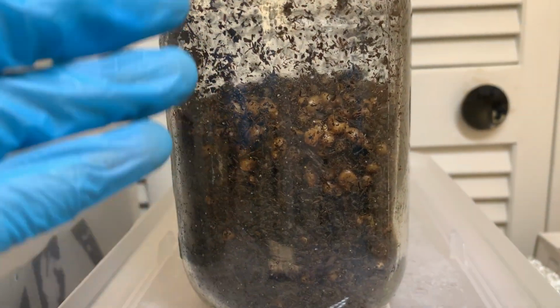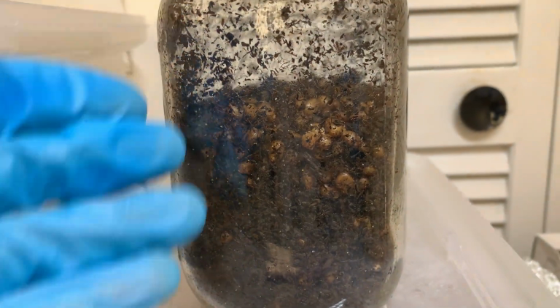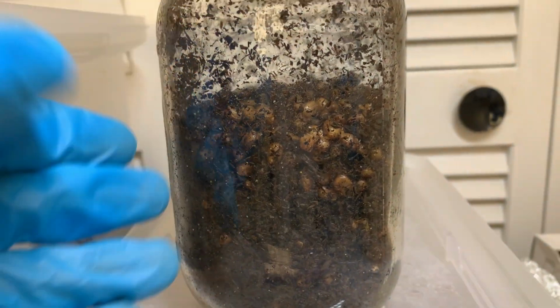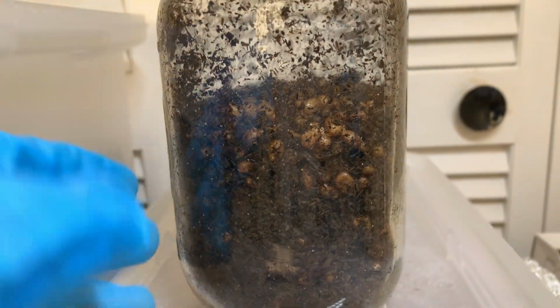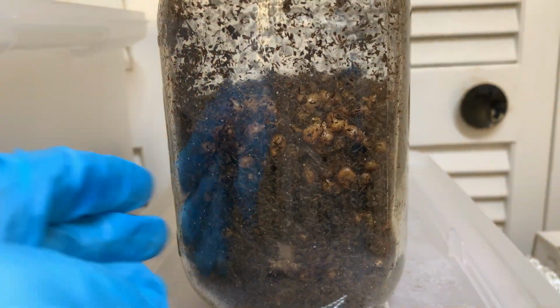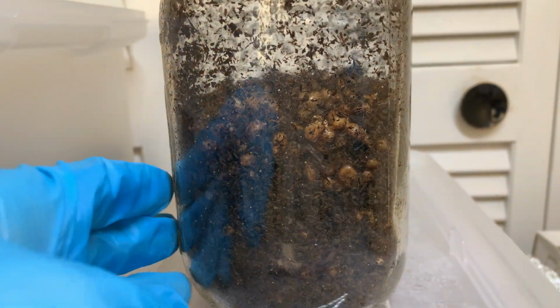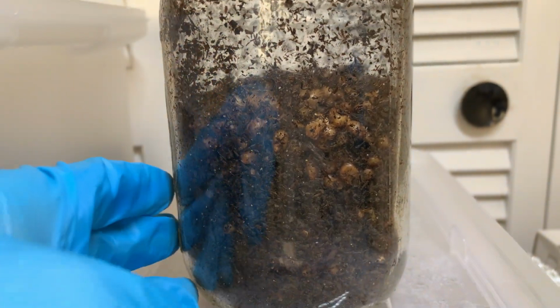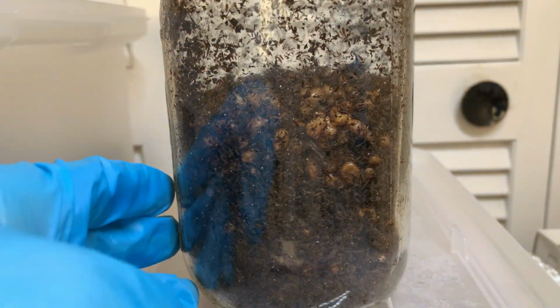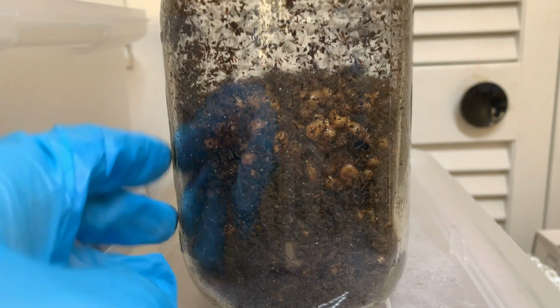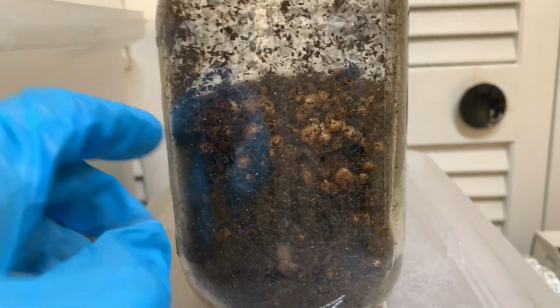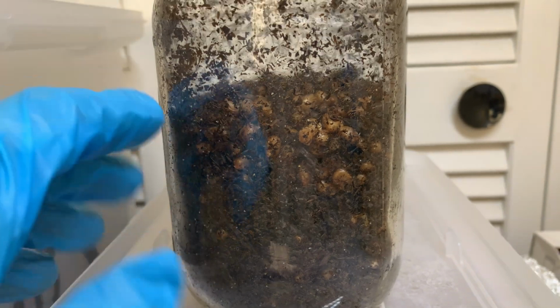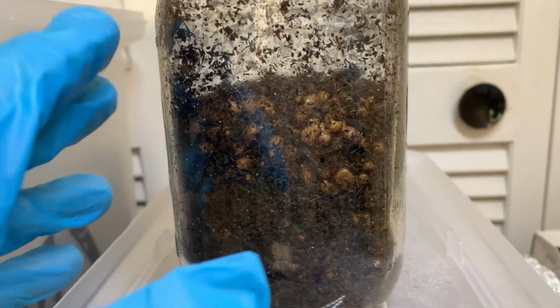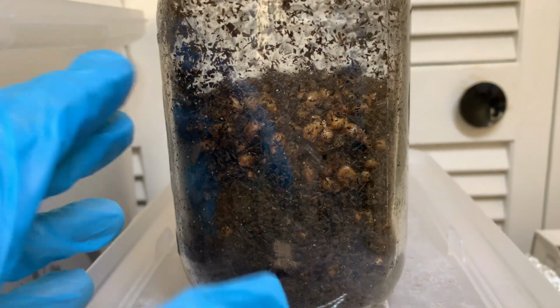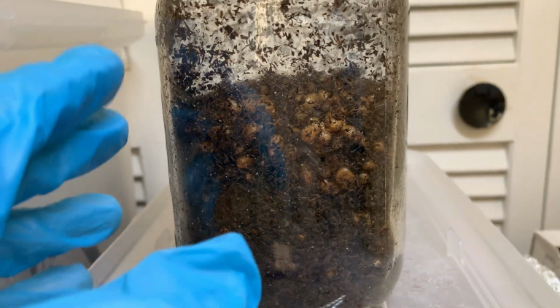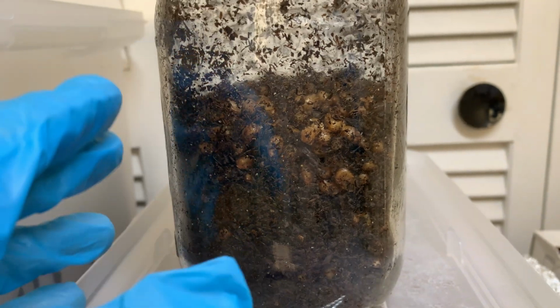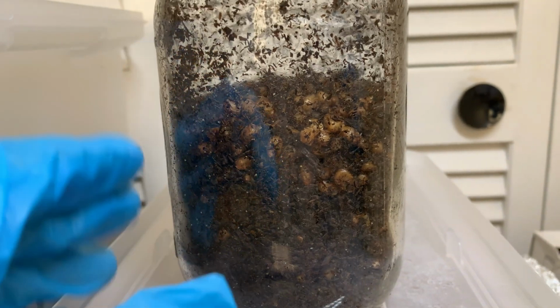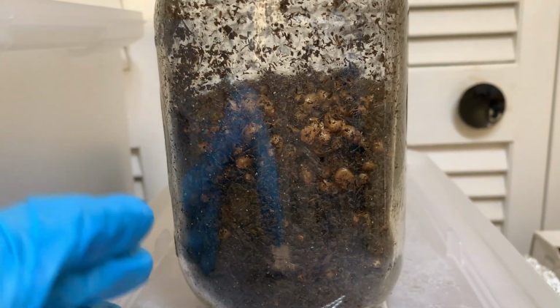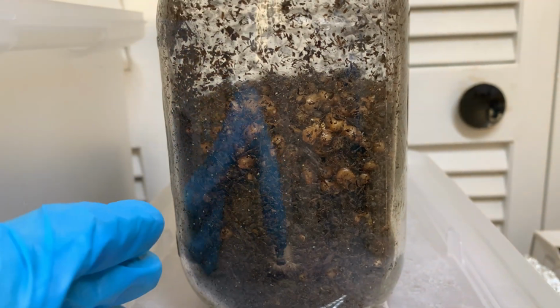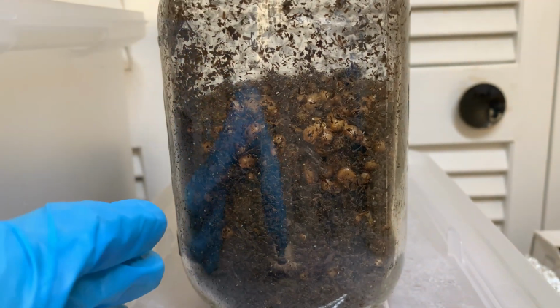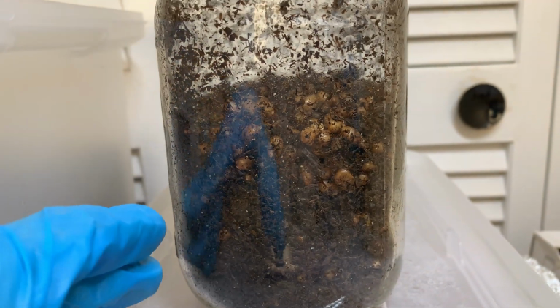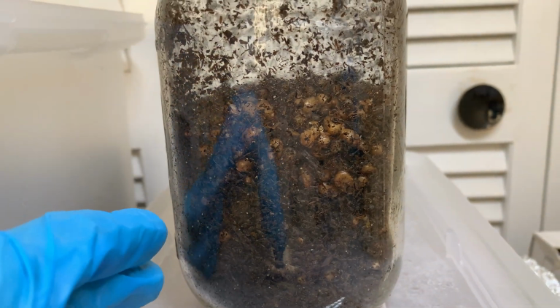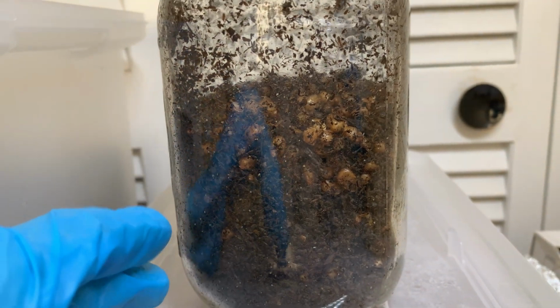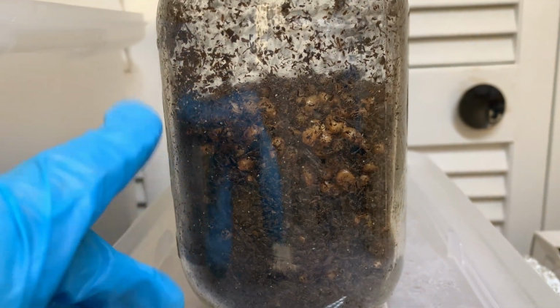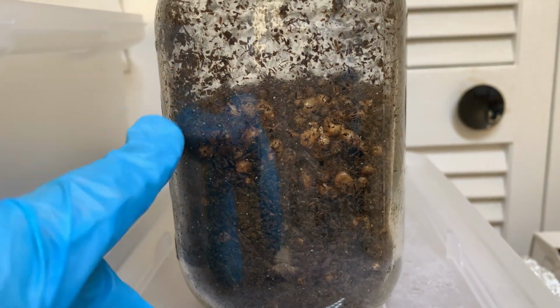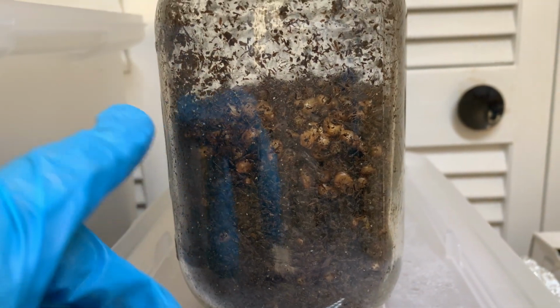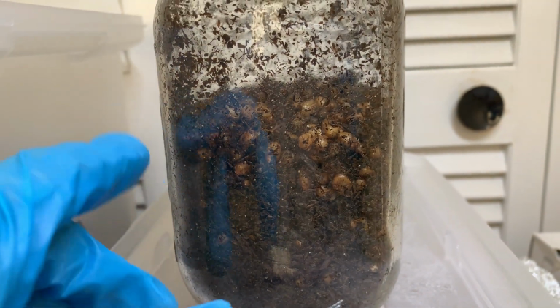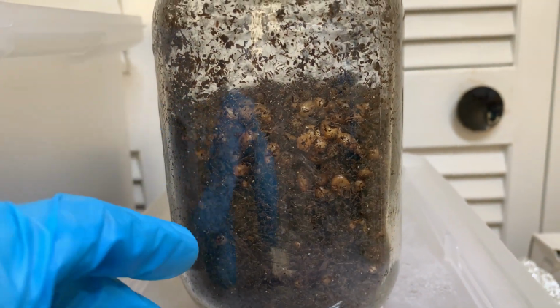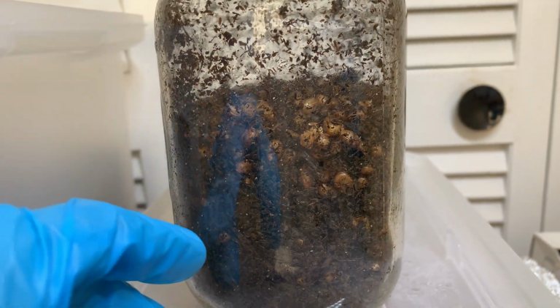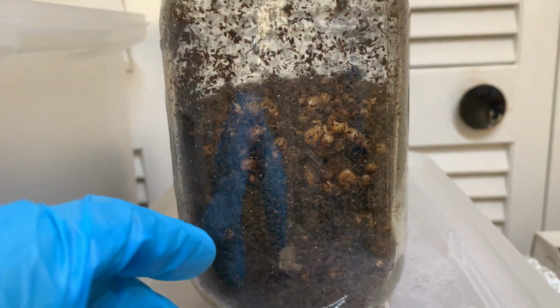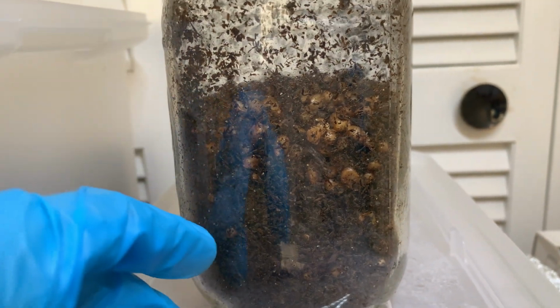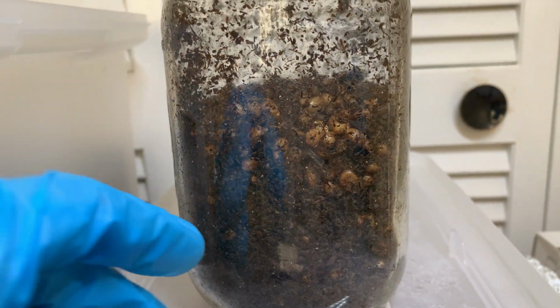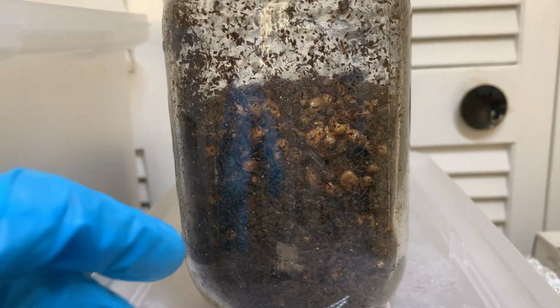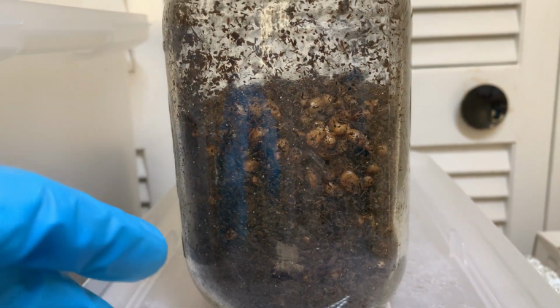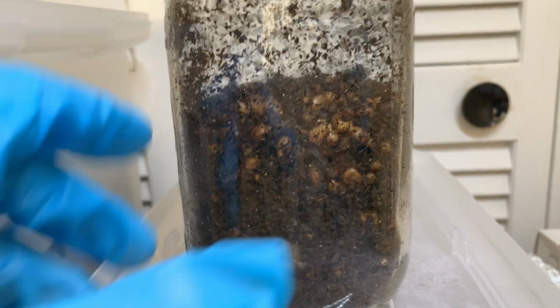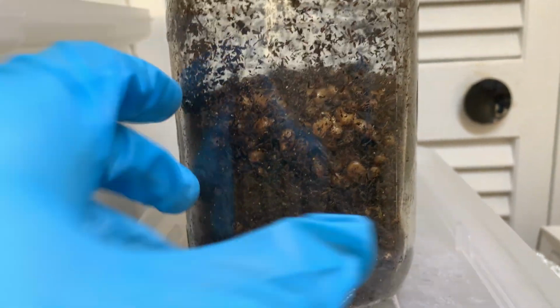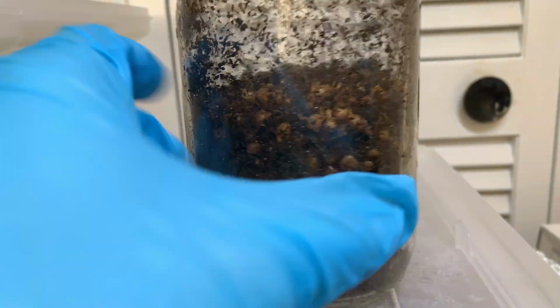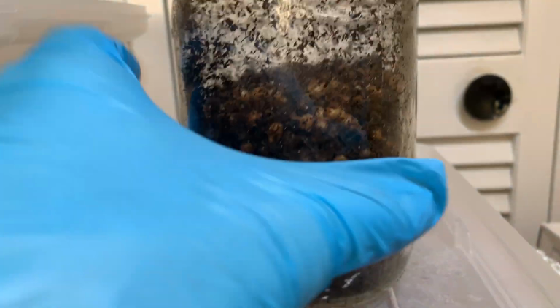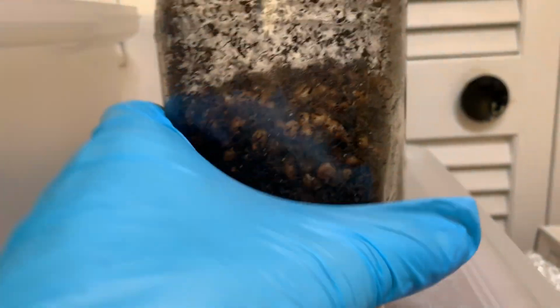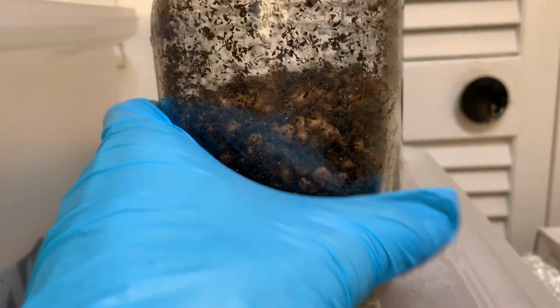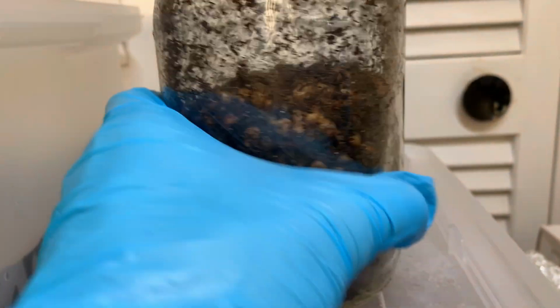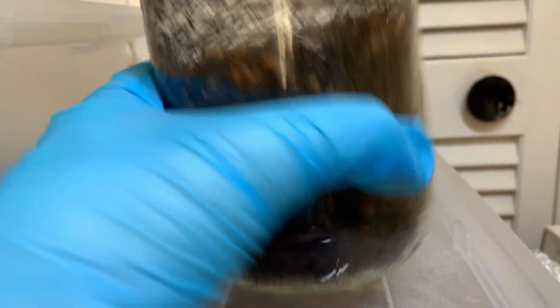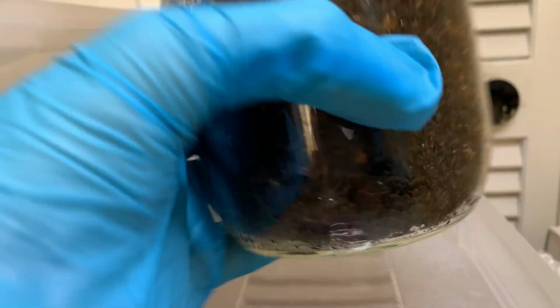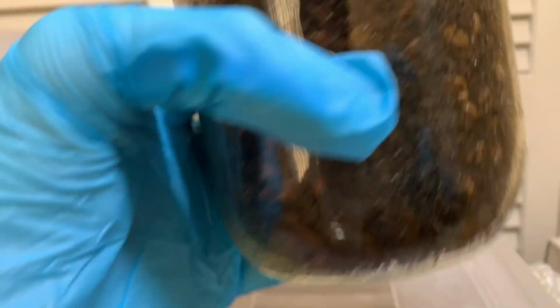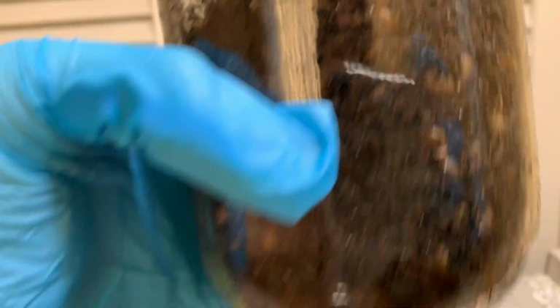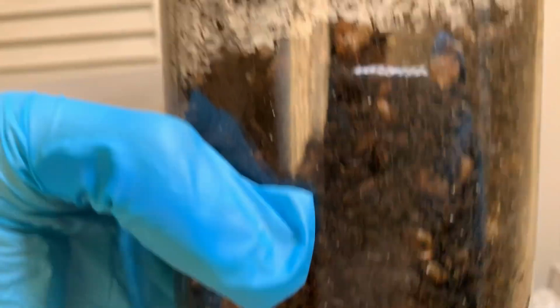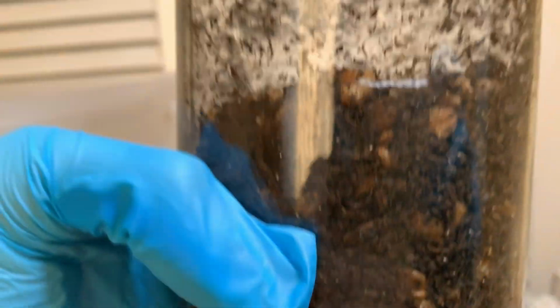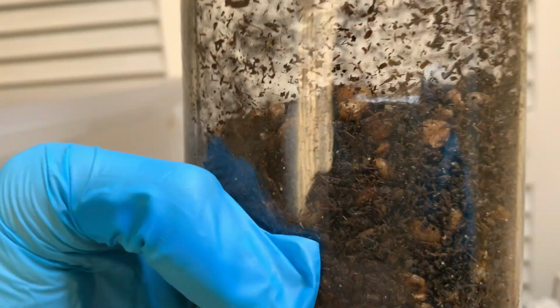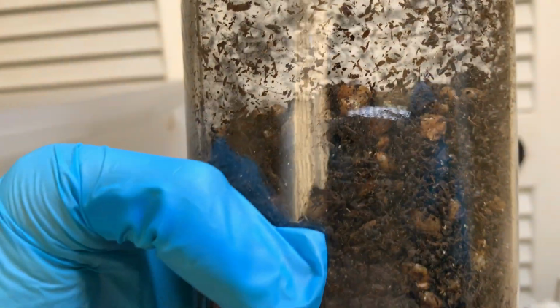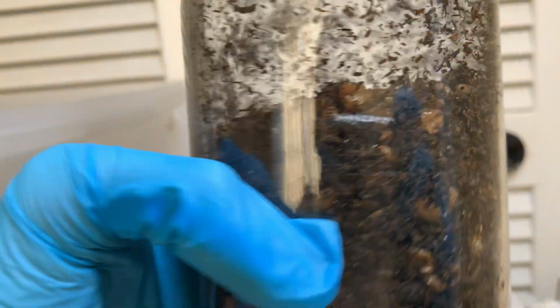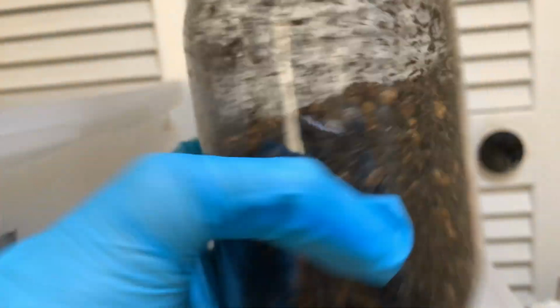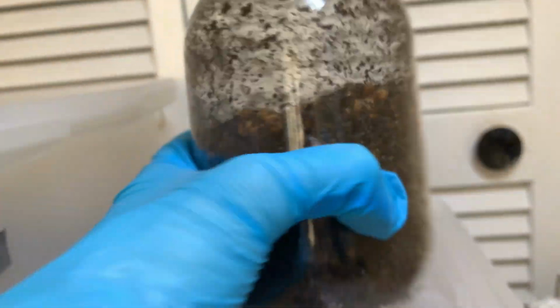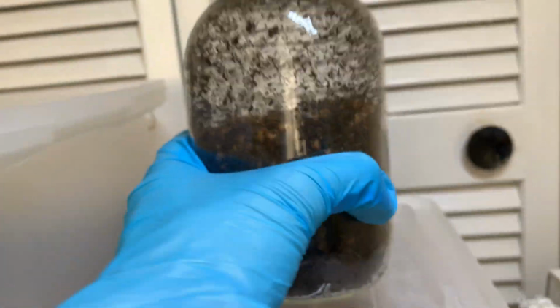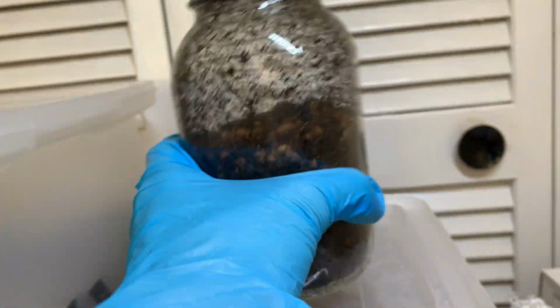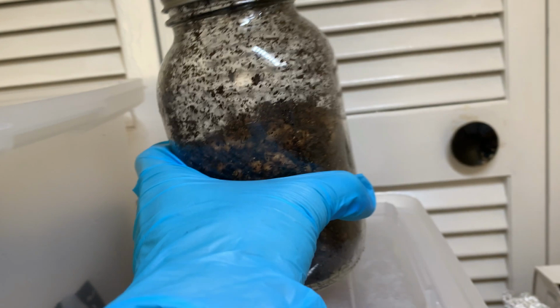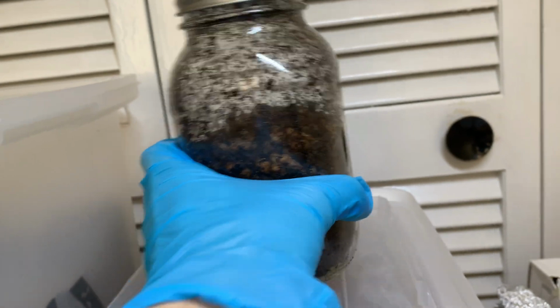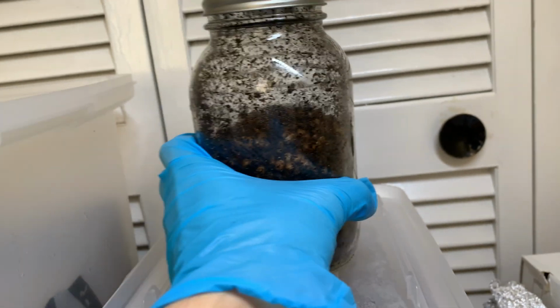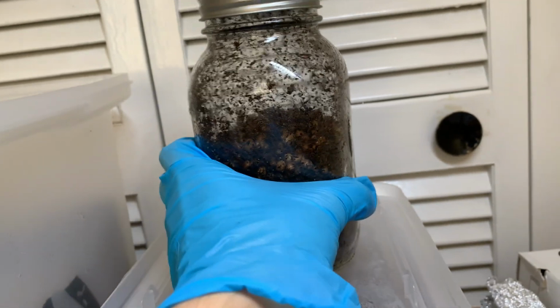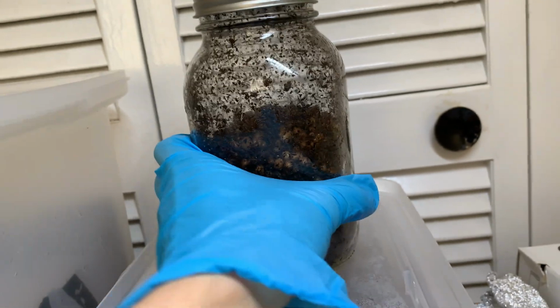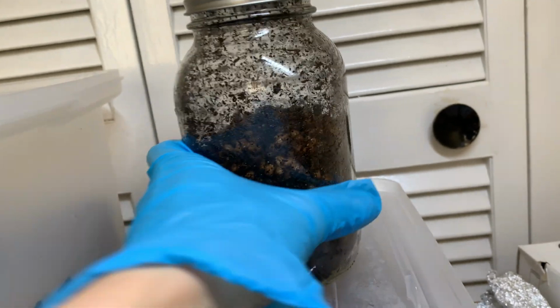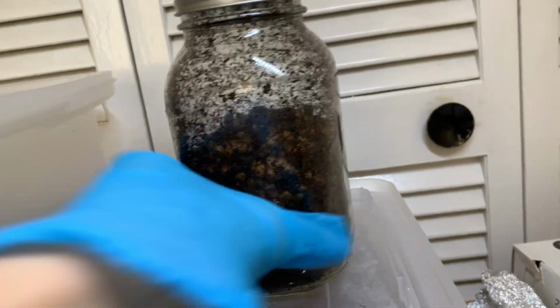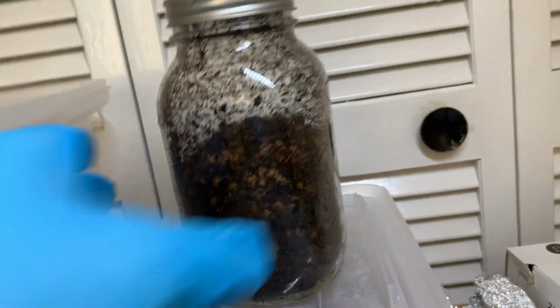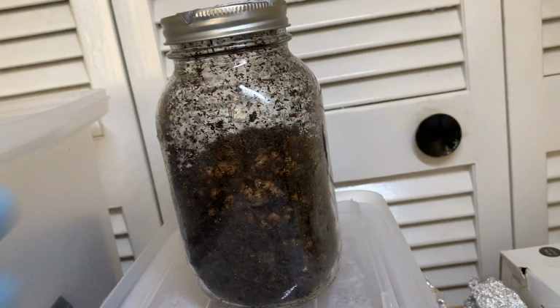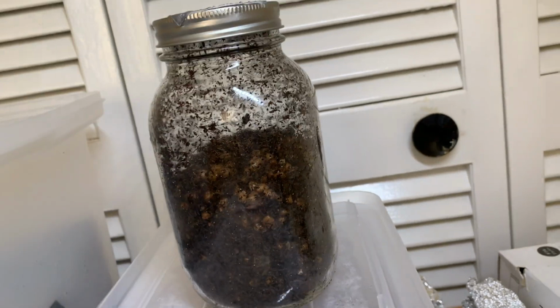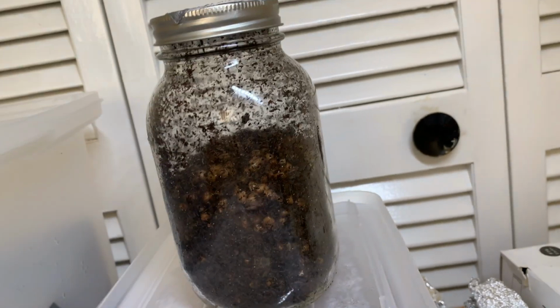Hopefully it doesn't take too long to colonize. I'm just going to be using wedges. So yeah, that's the first part.